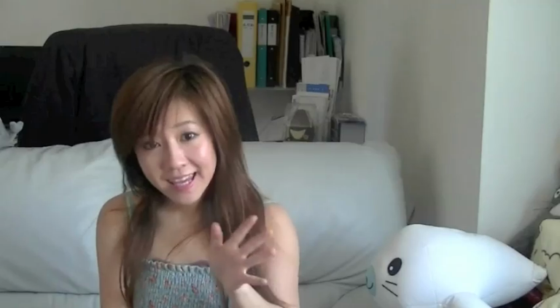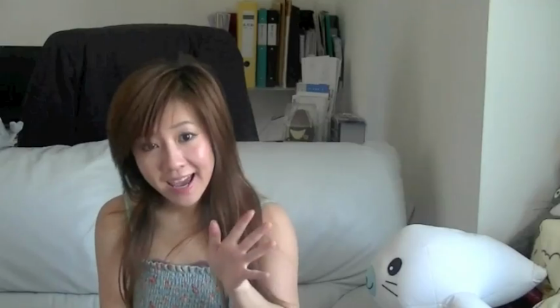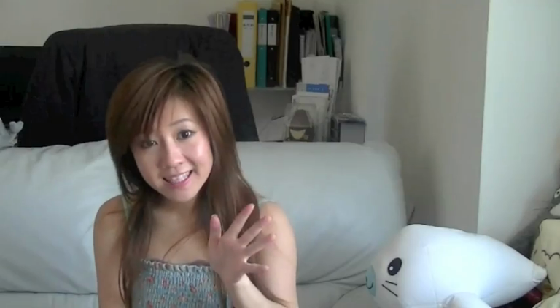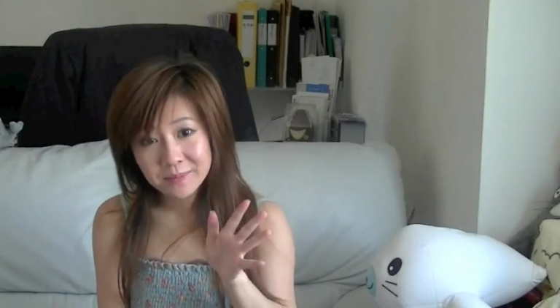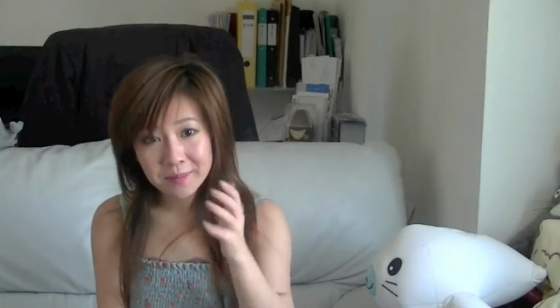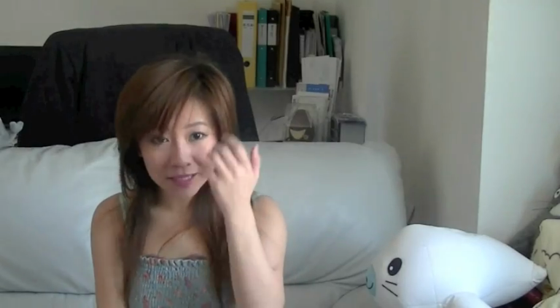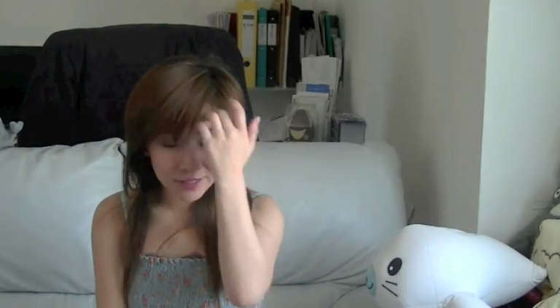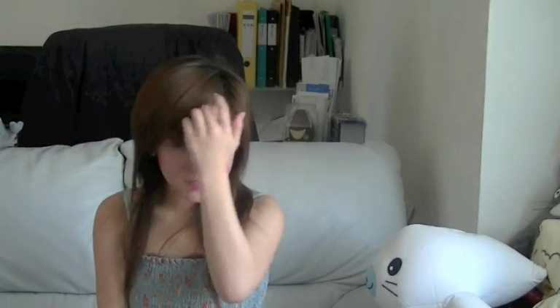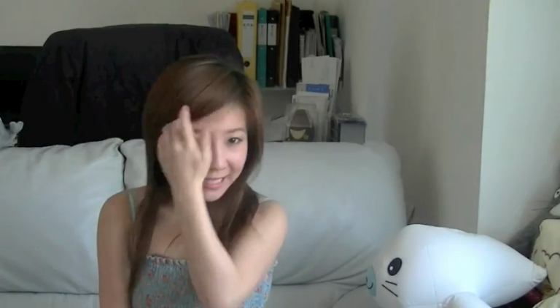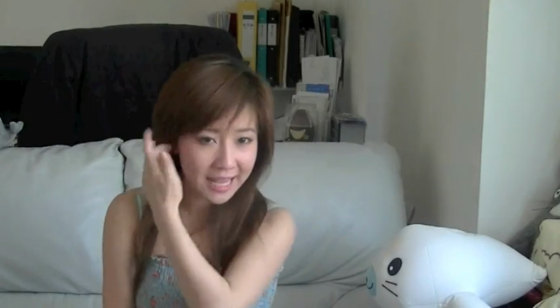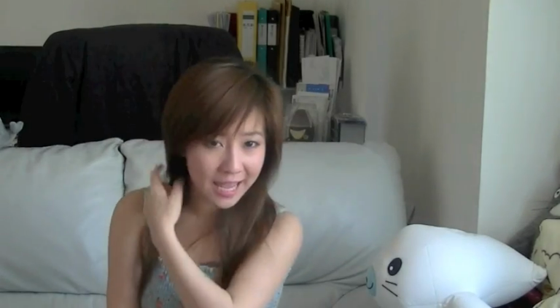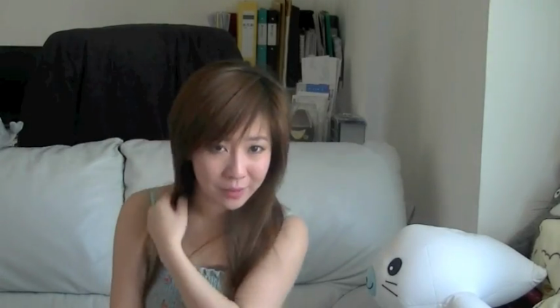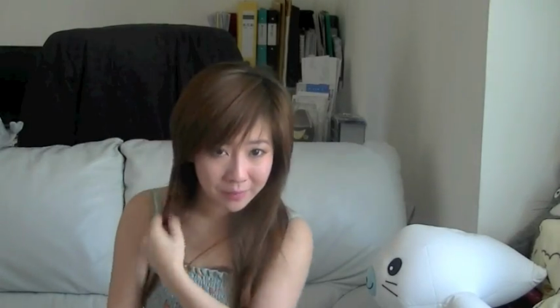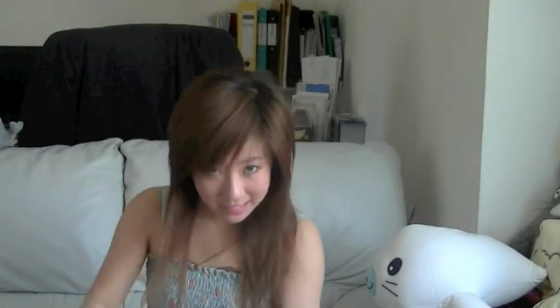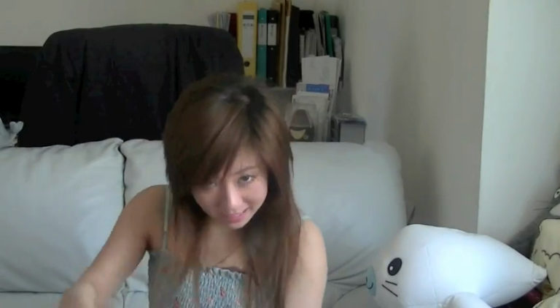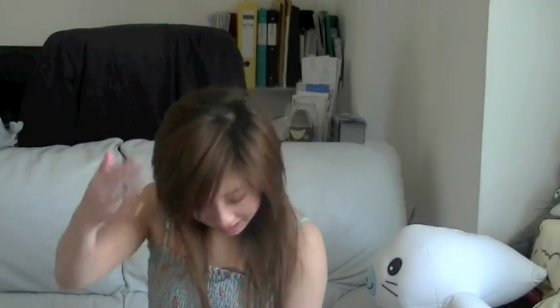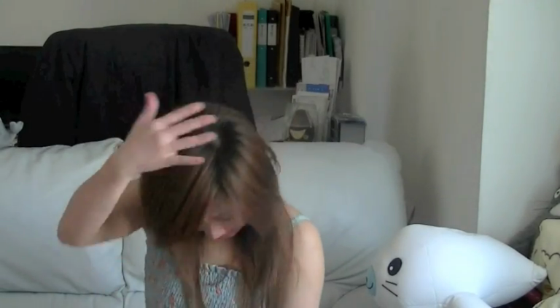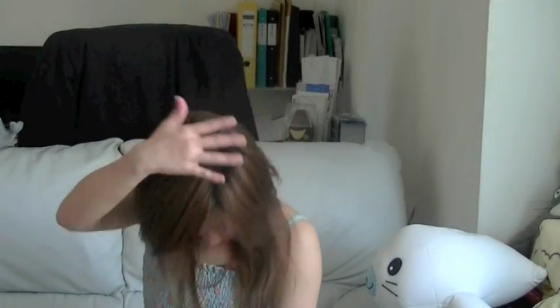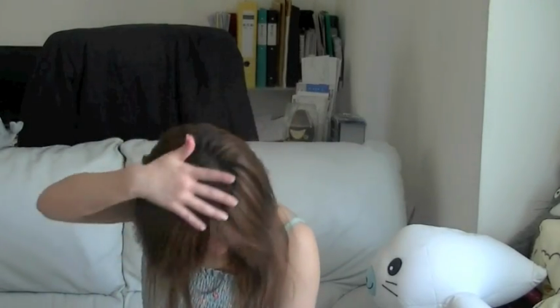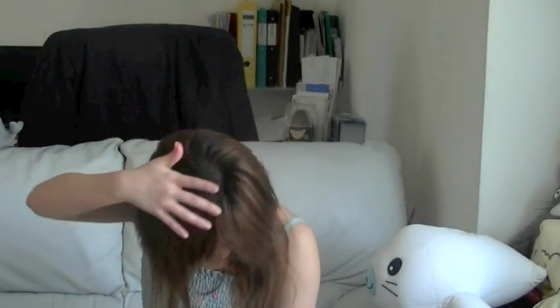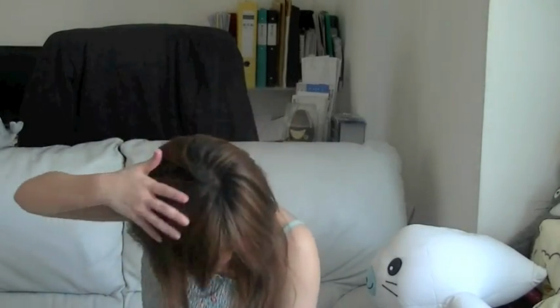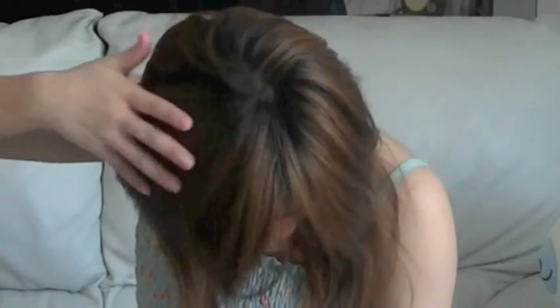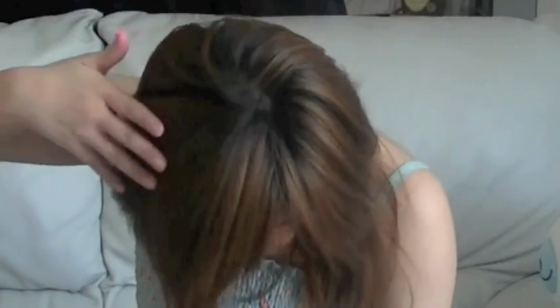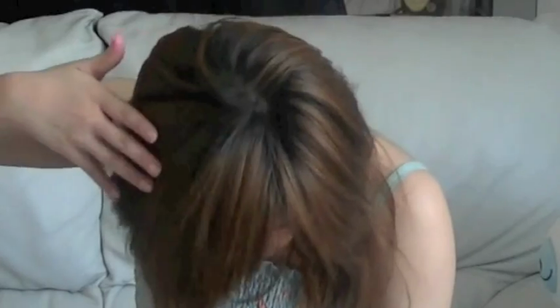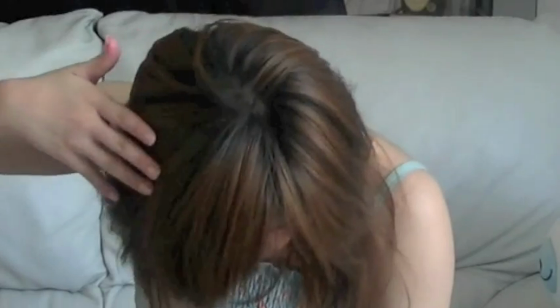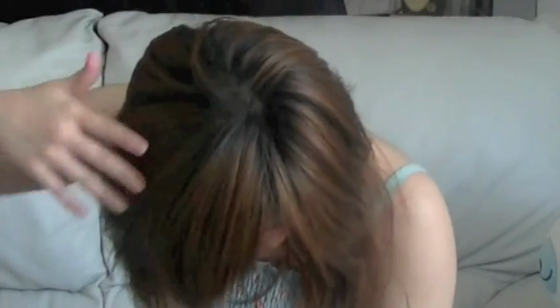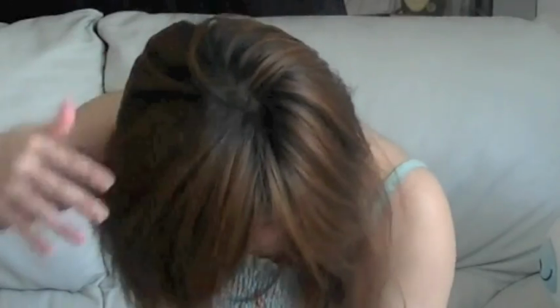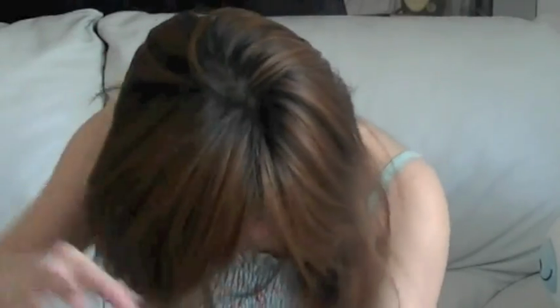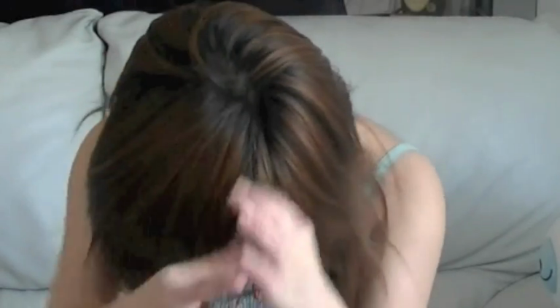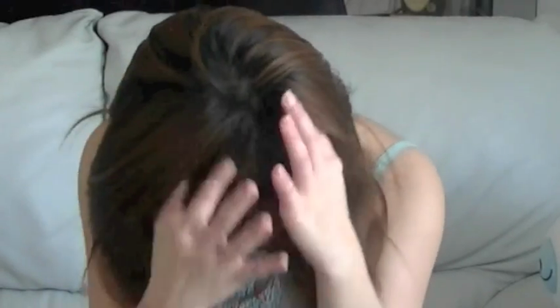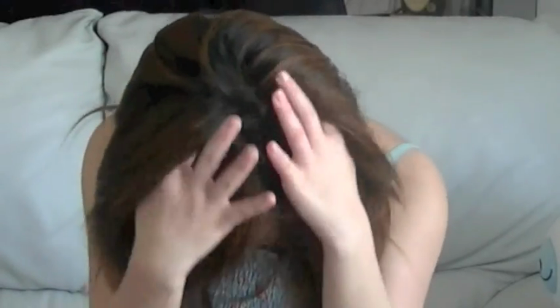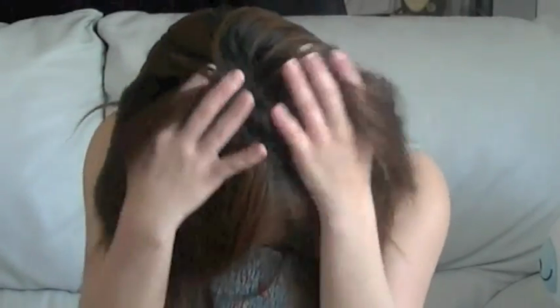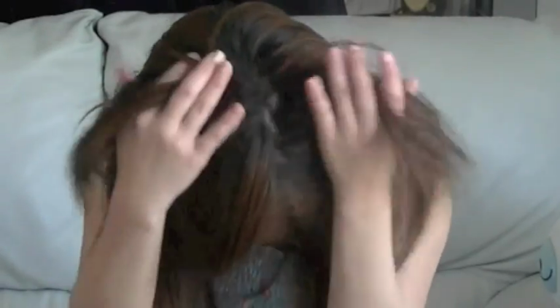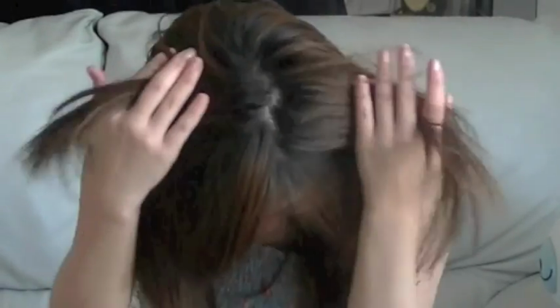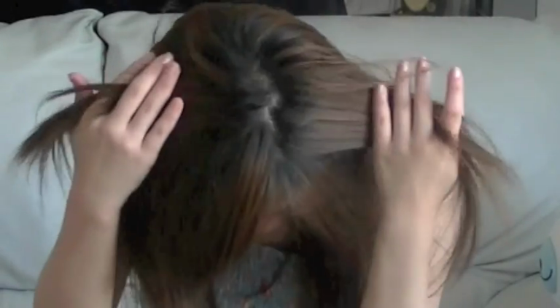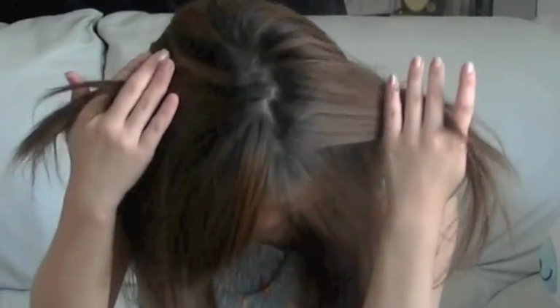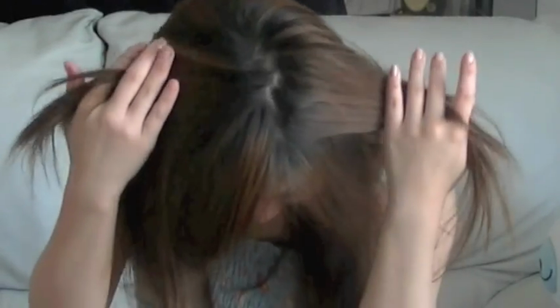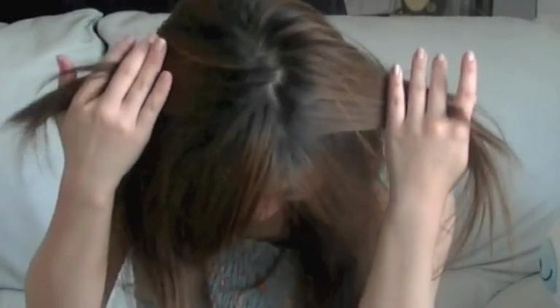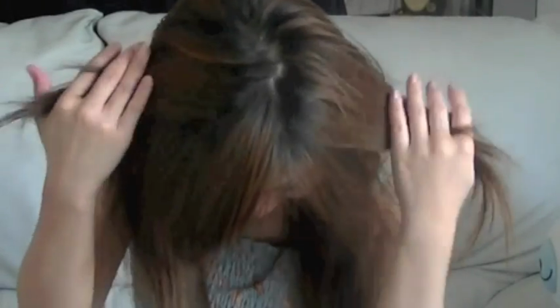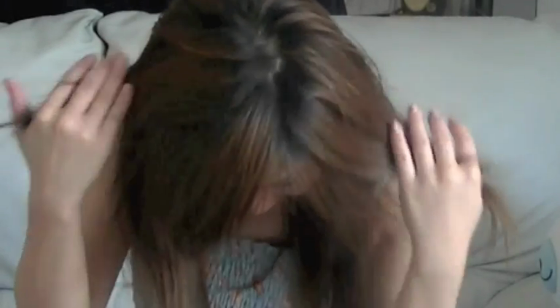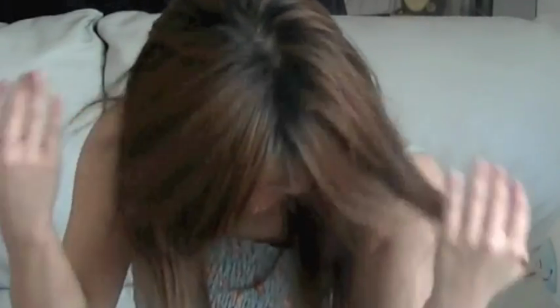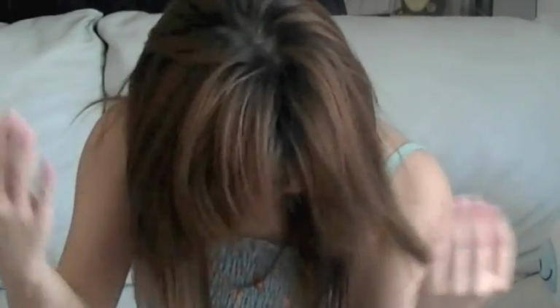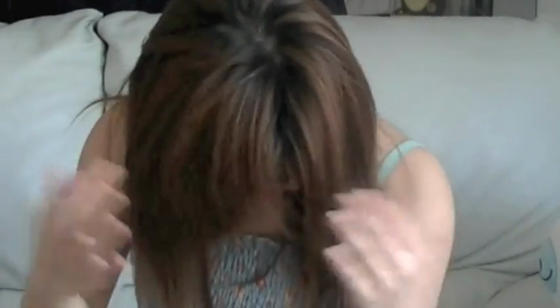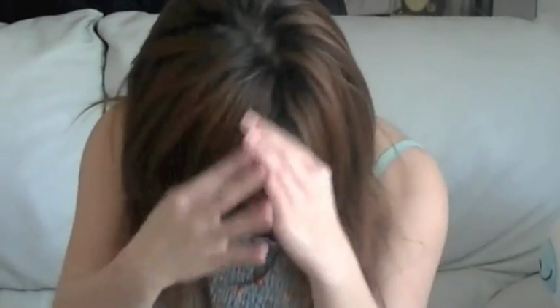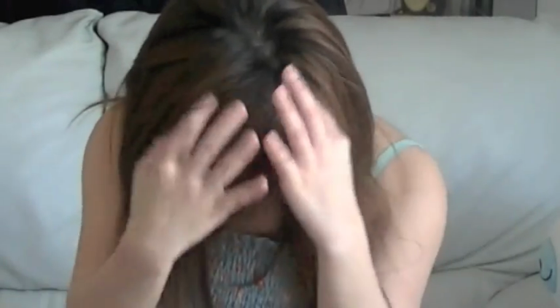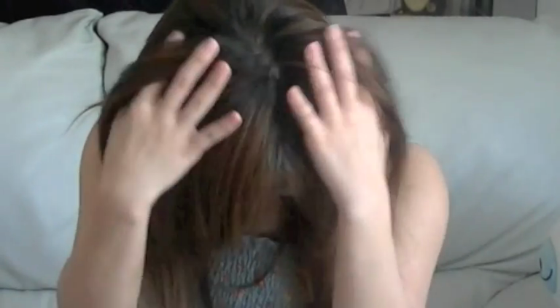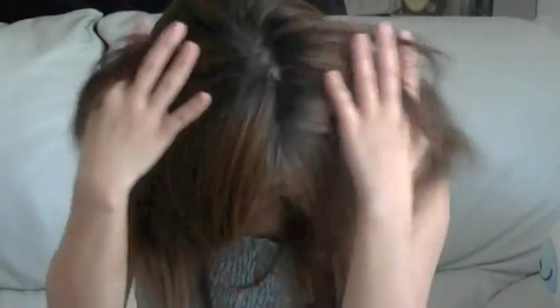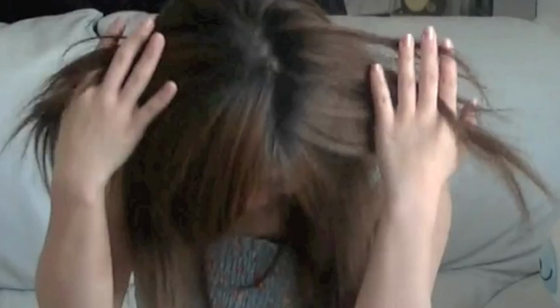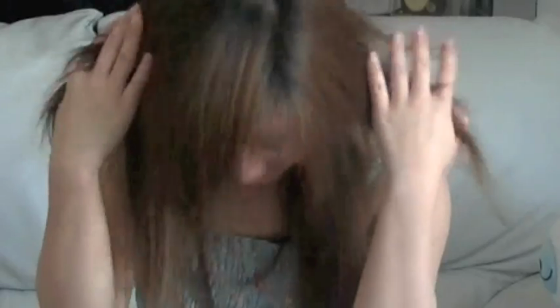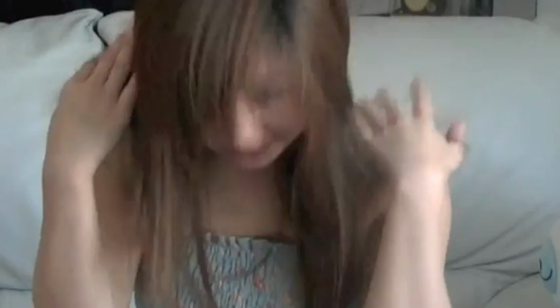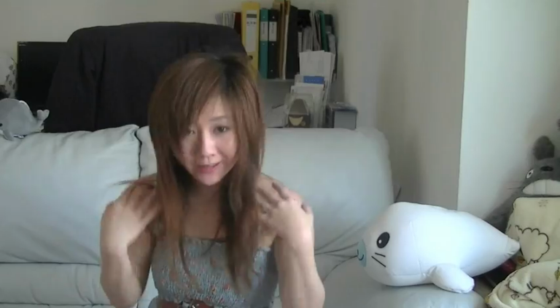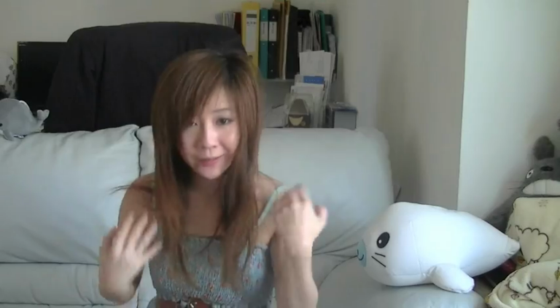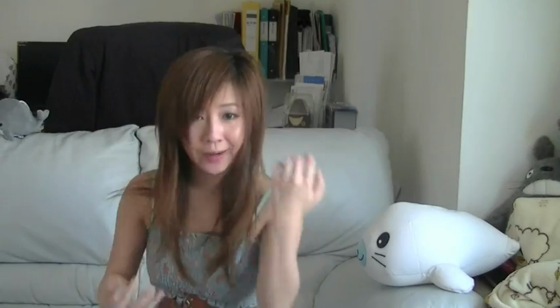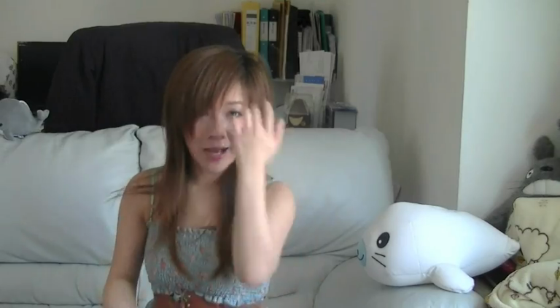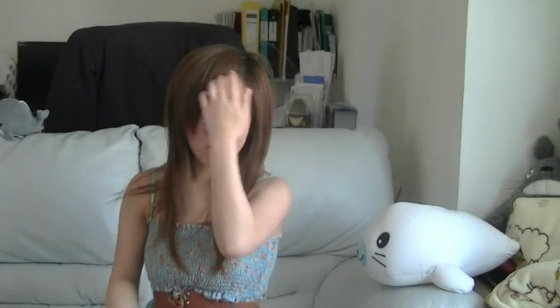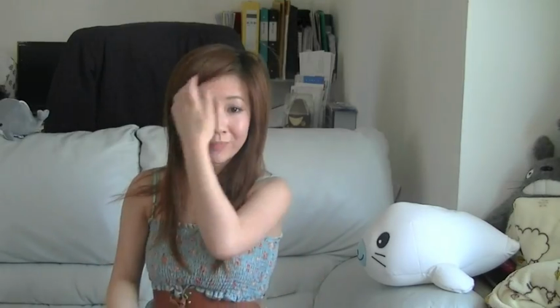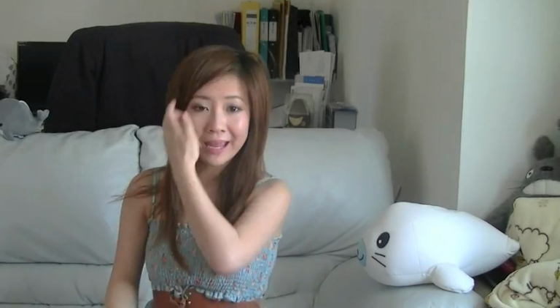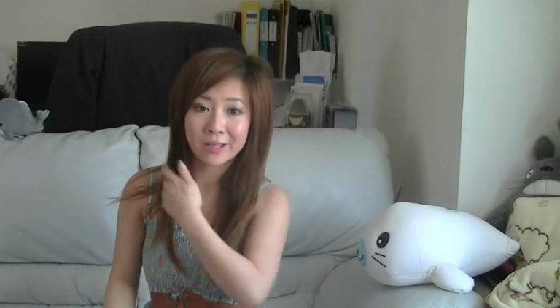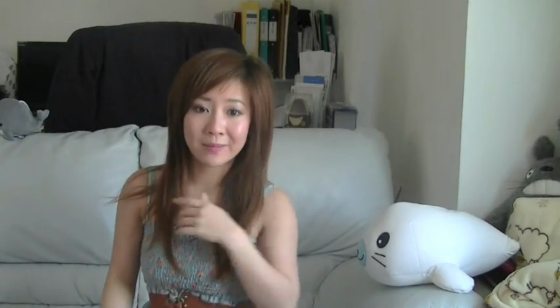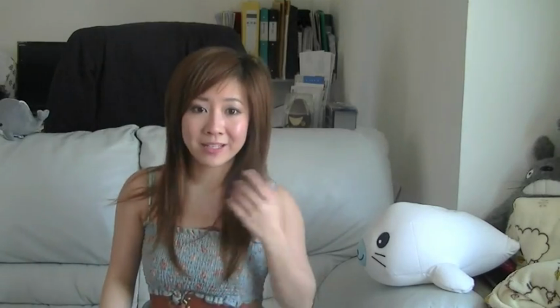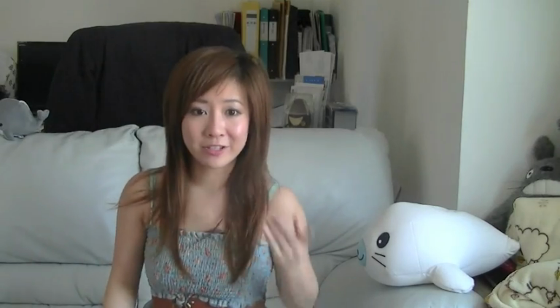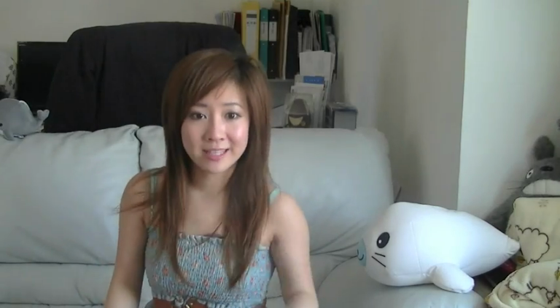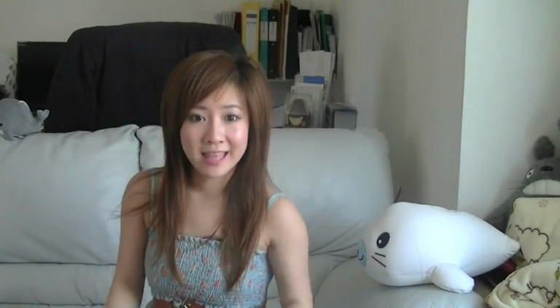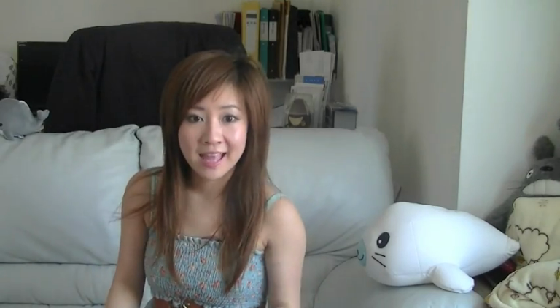Hey guys, this is Bob. So today I will be dyeing my hair. As you can see, my roots are crazy, so I will be doing that.